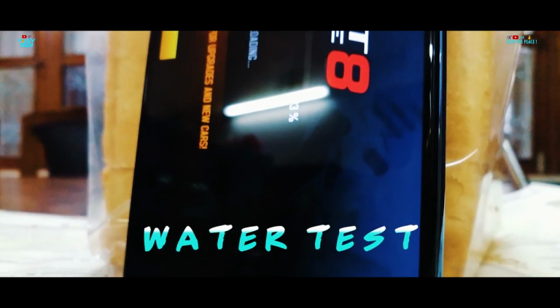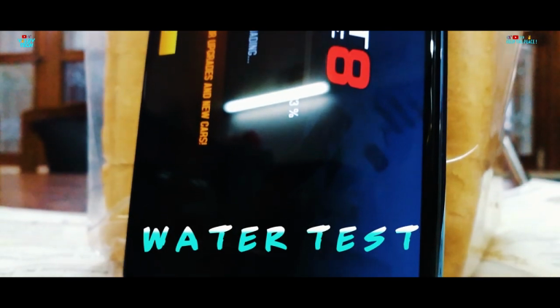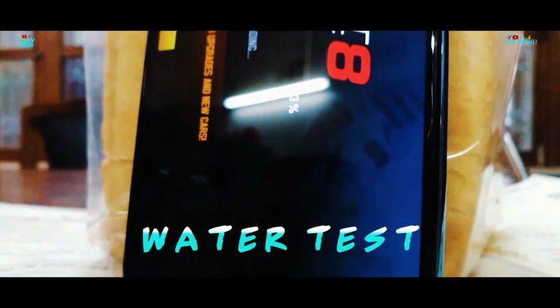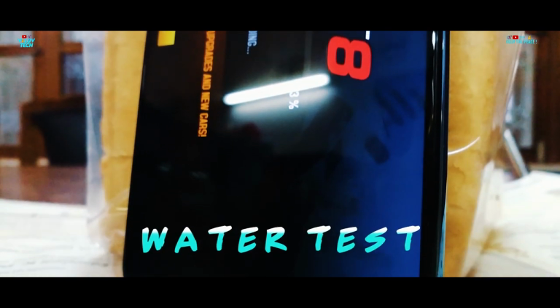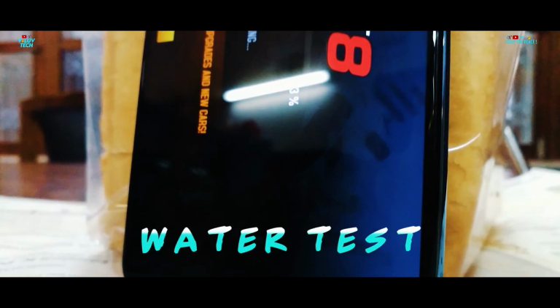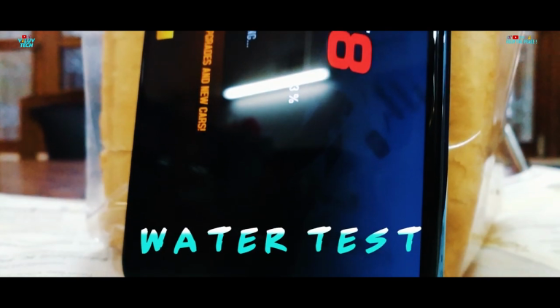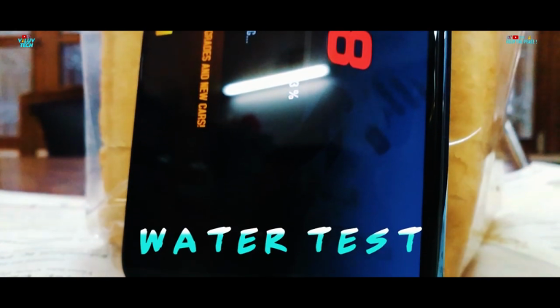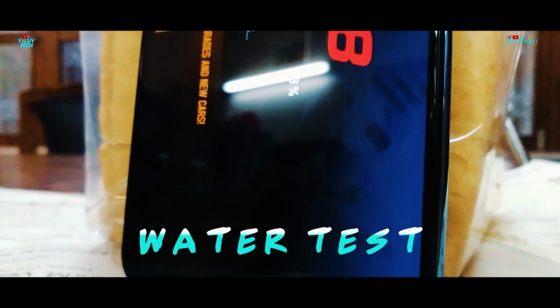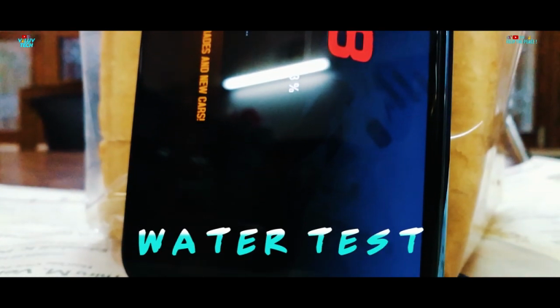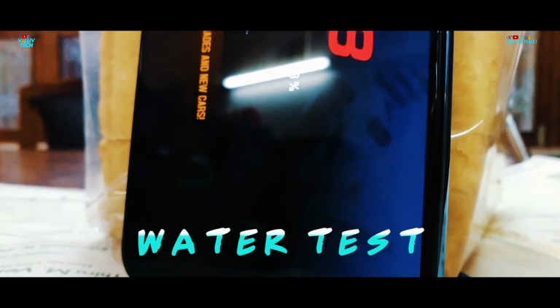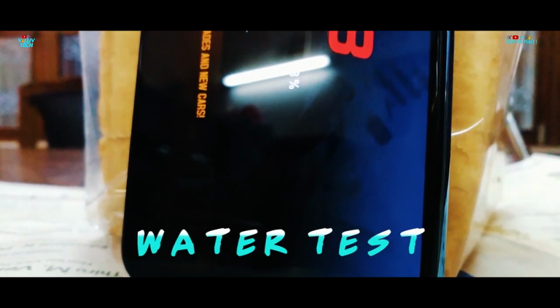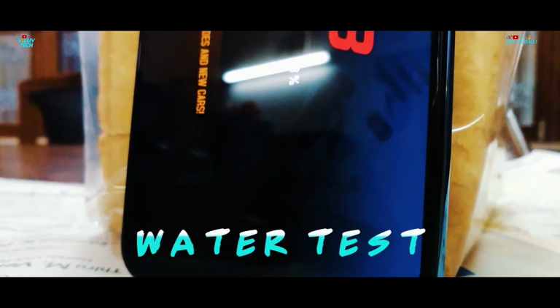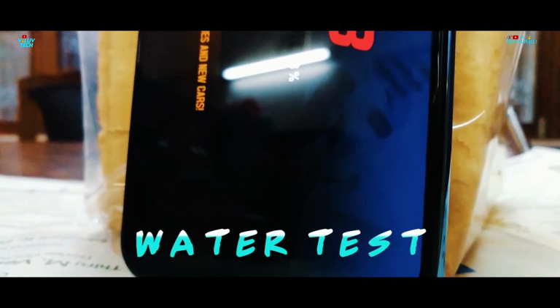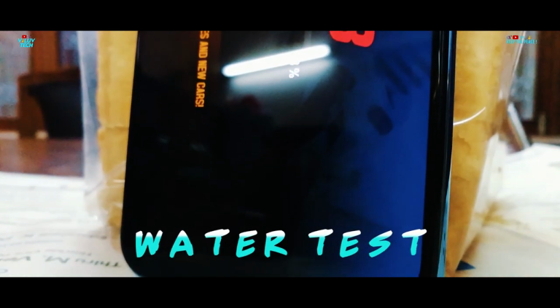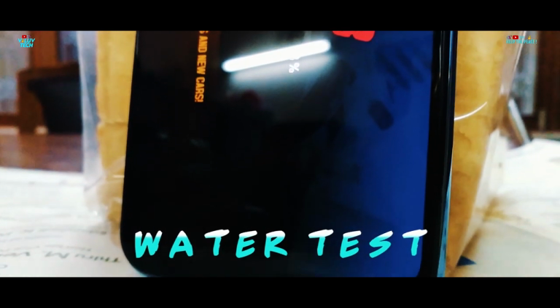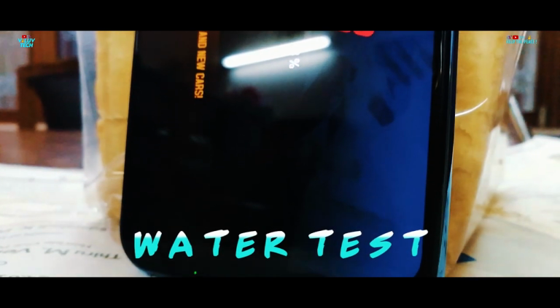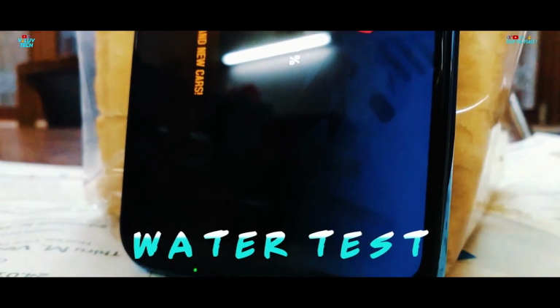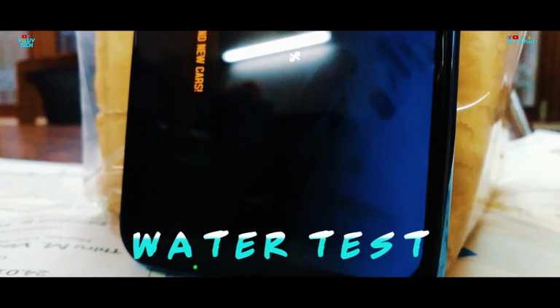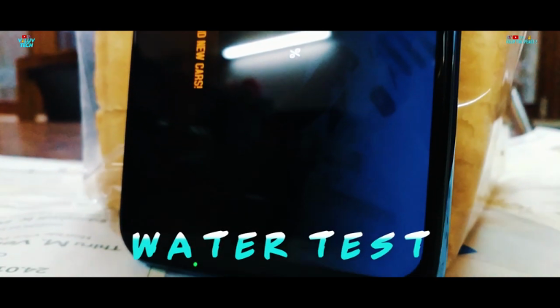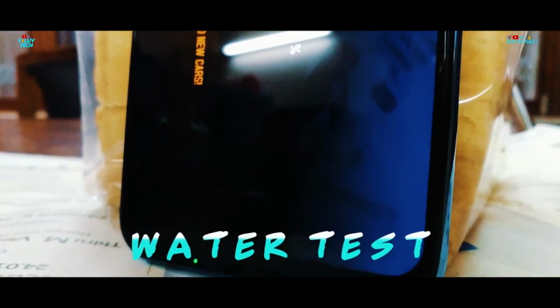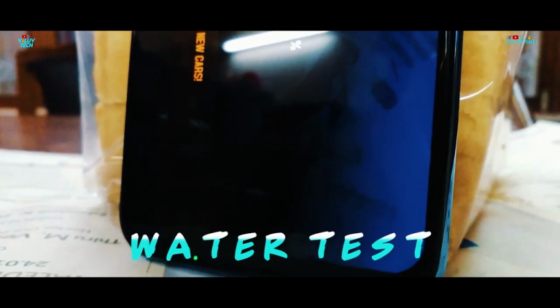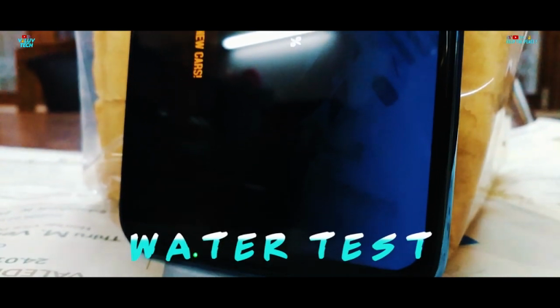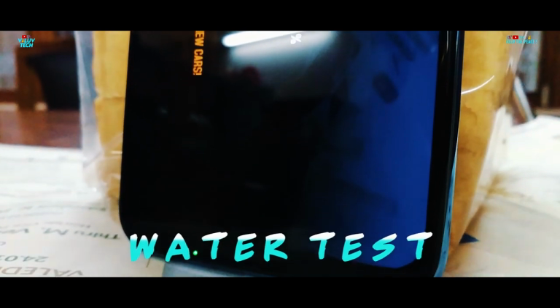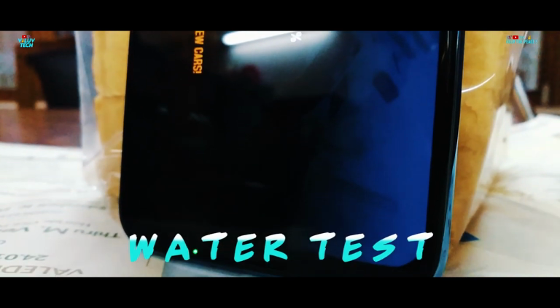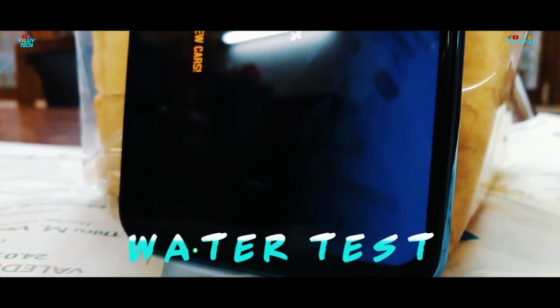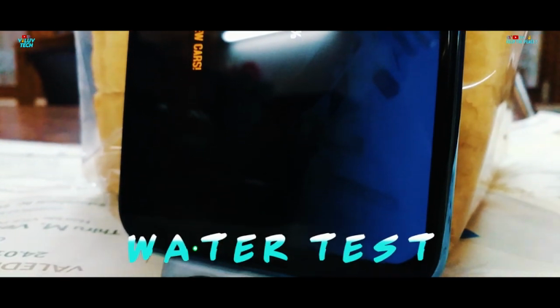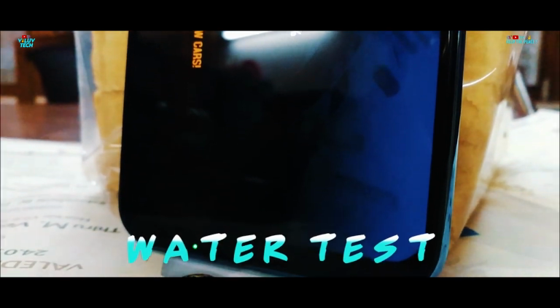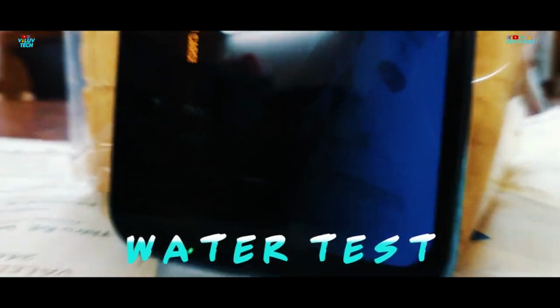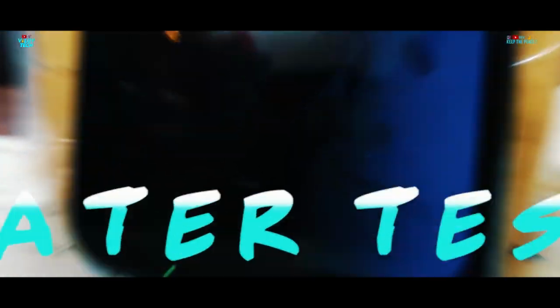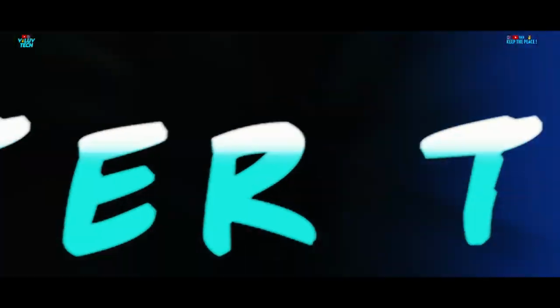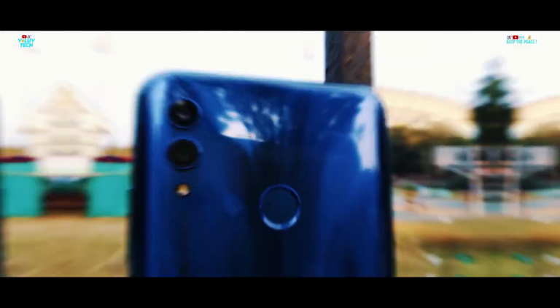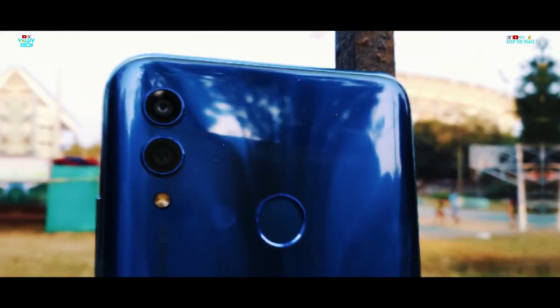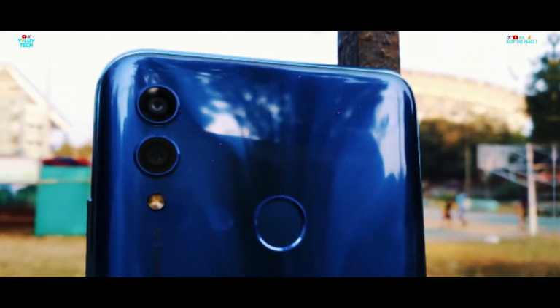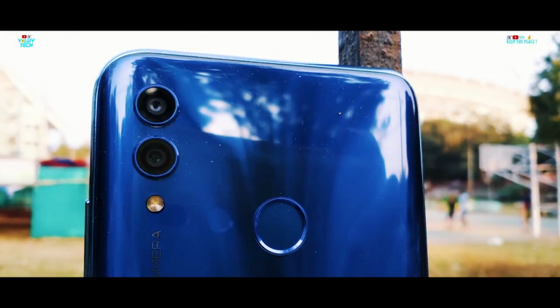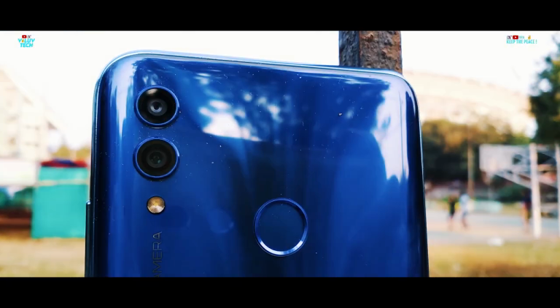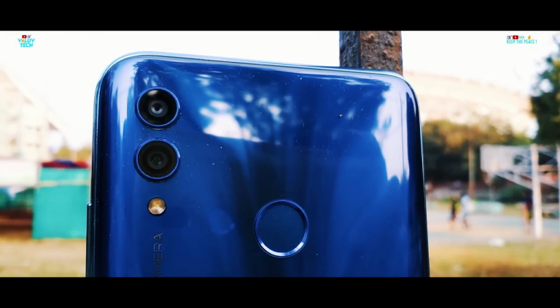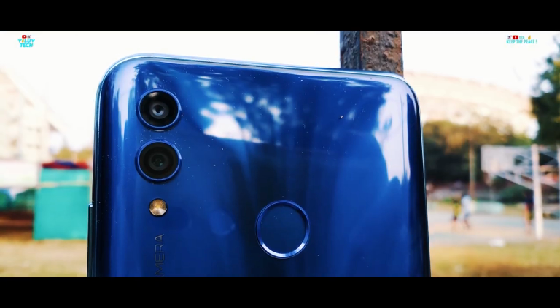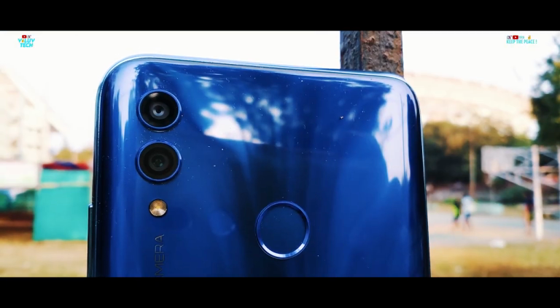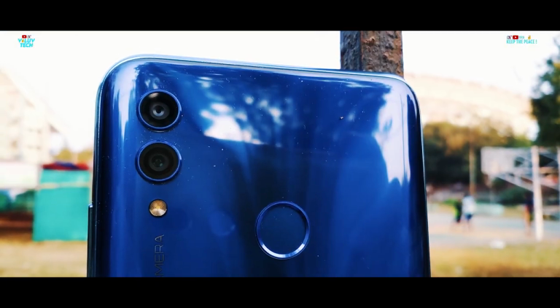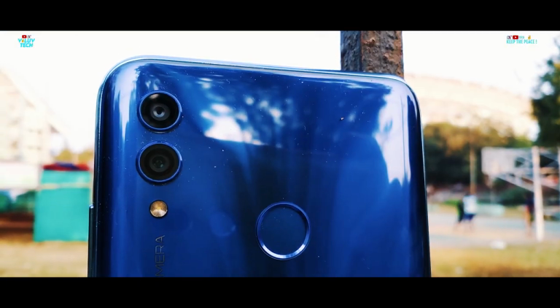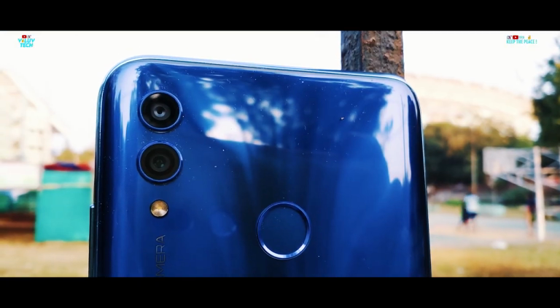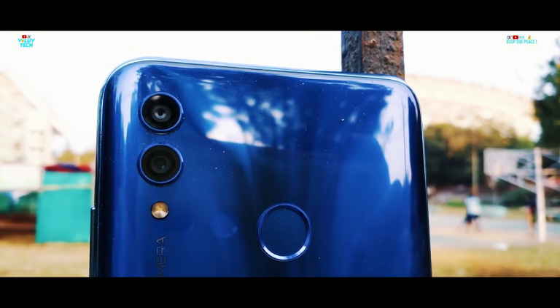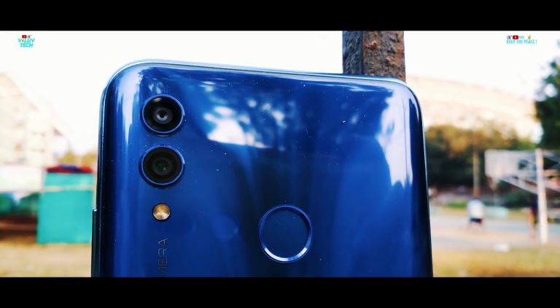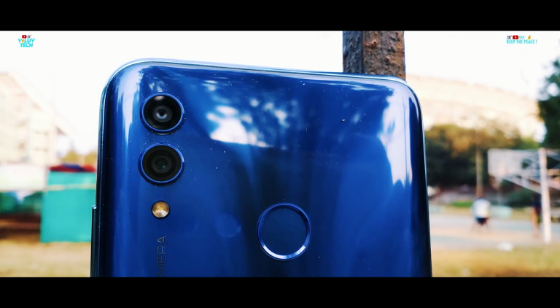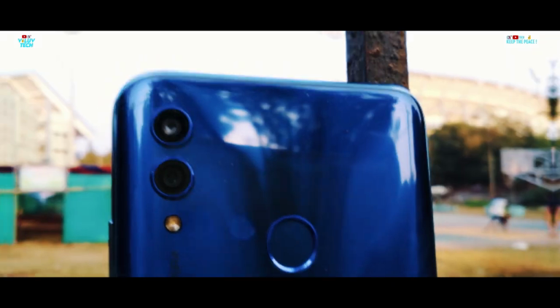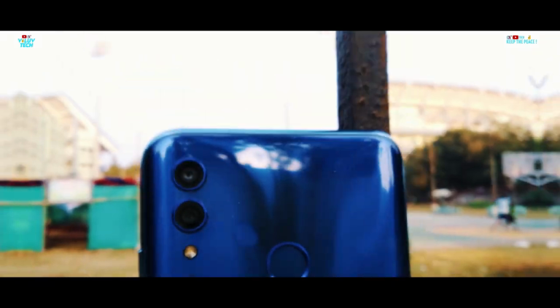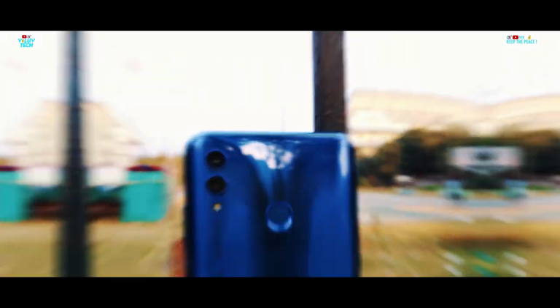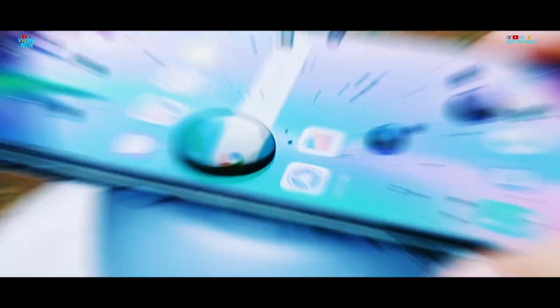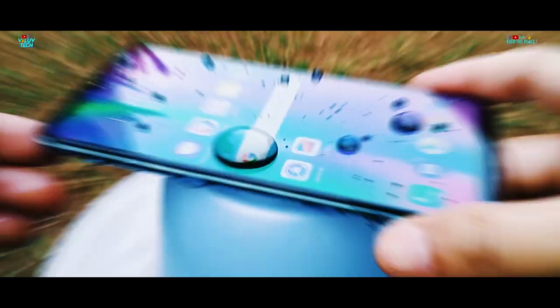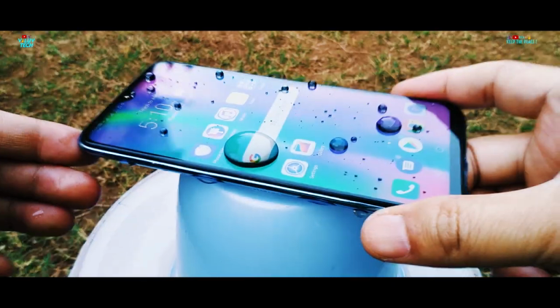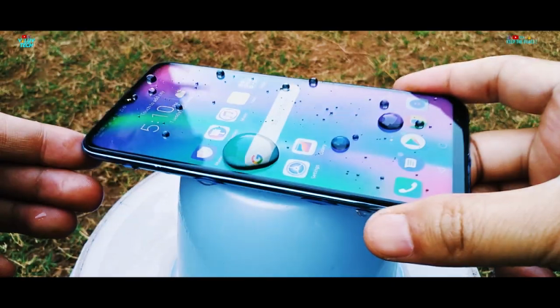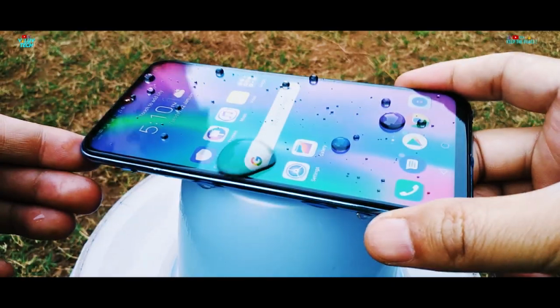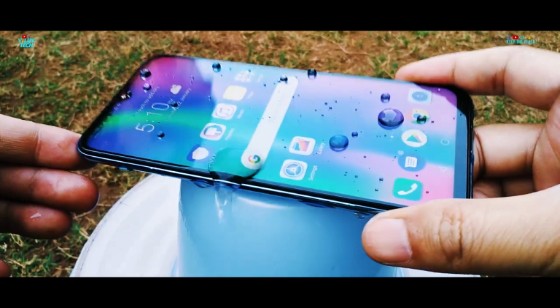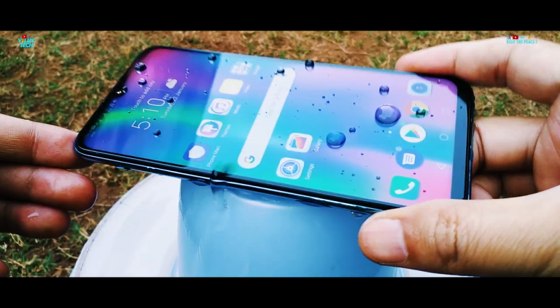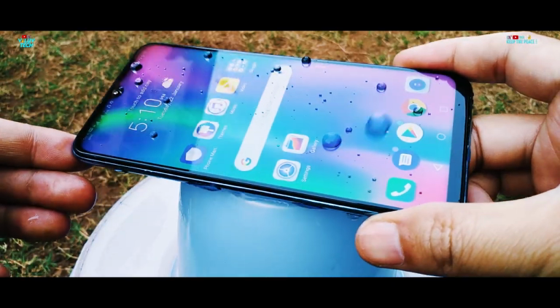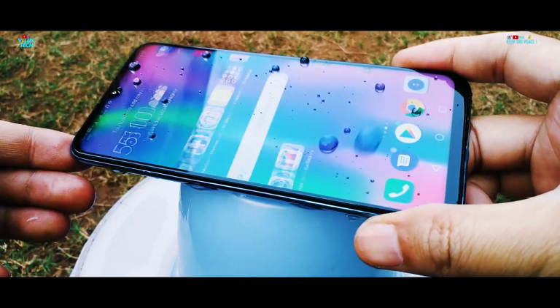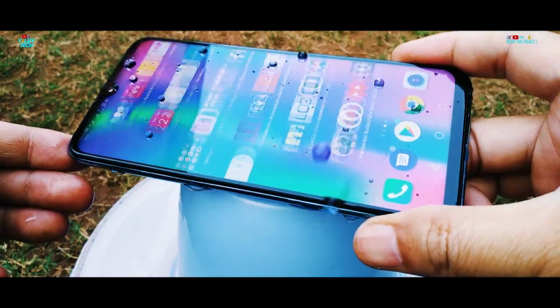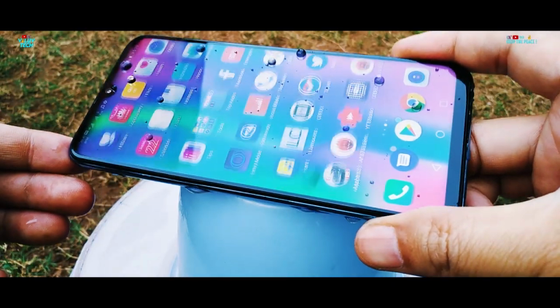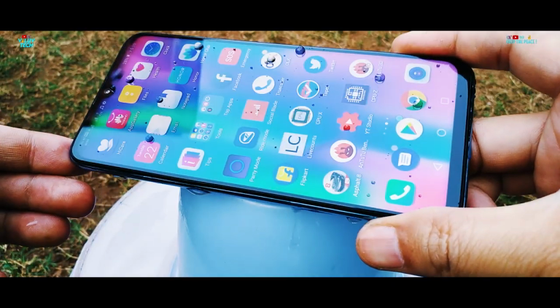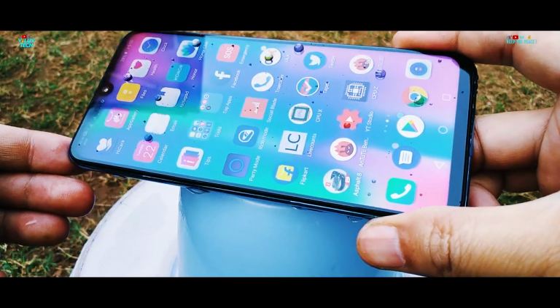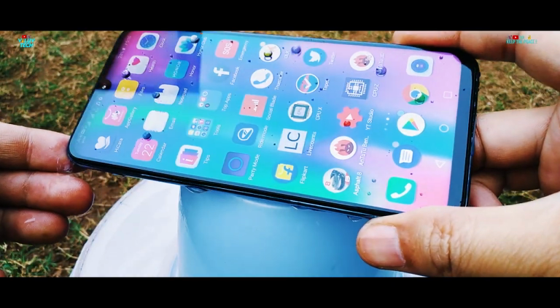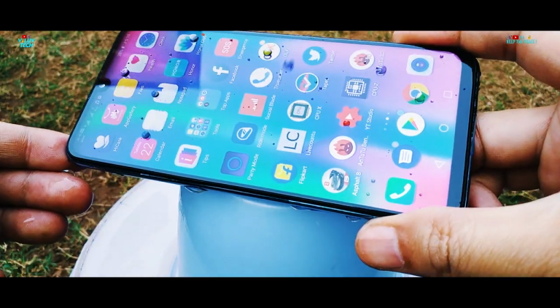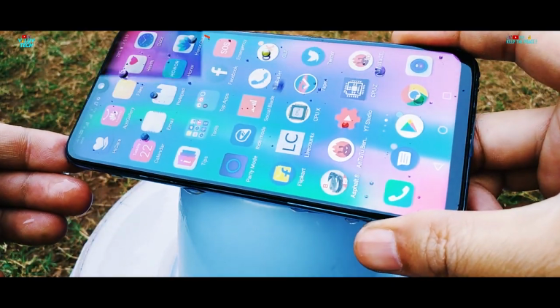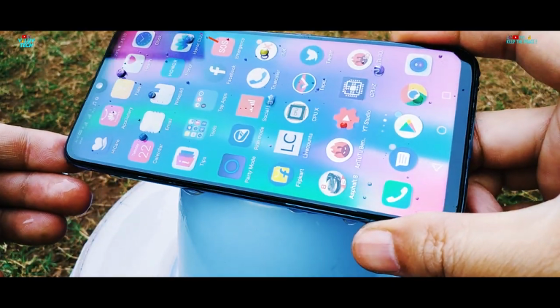In this video, let's perform the Water Test on the Honor 10 Lite and see if it can survive all the water abuse or not!